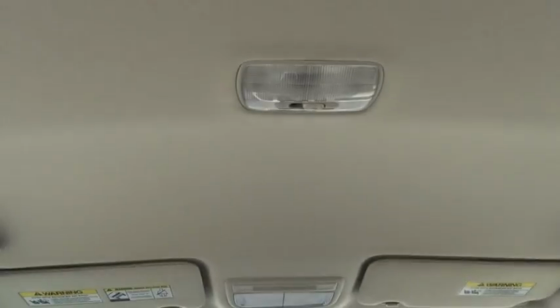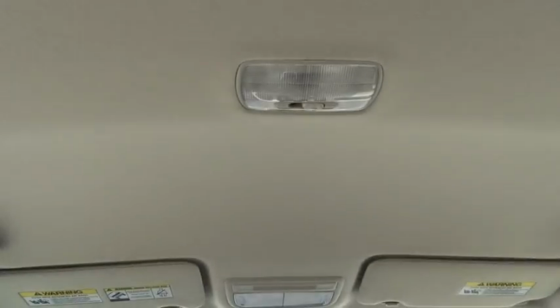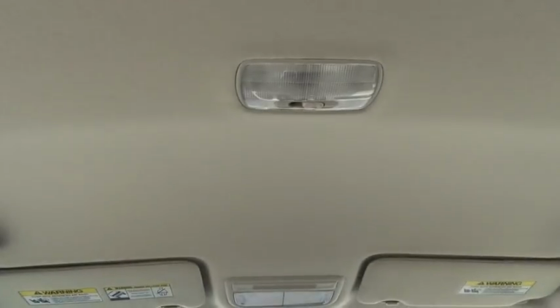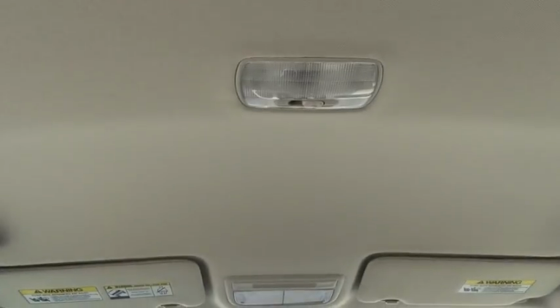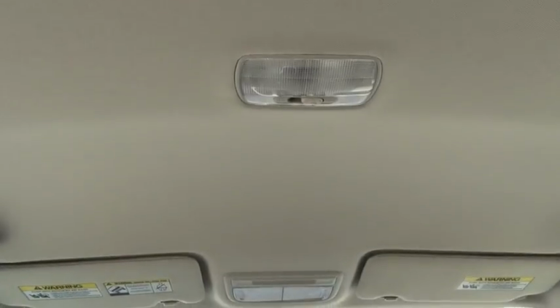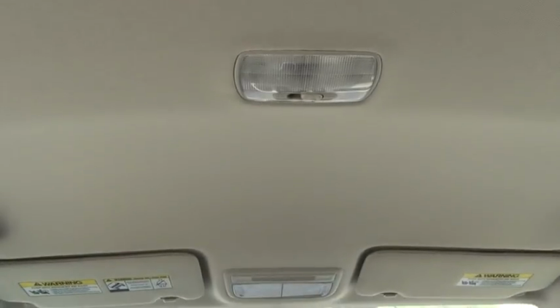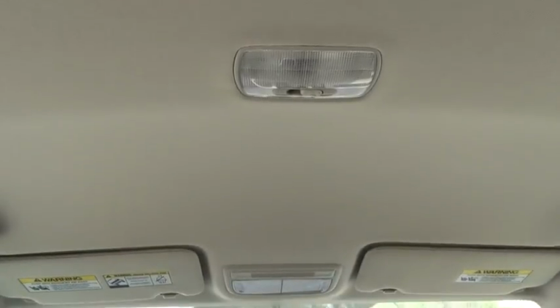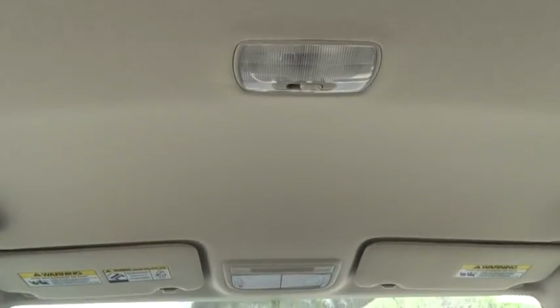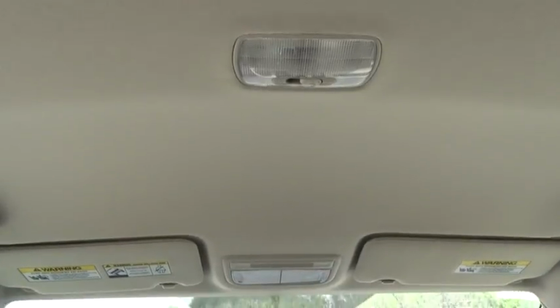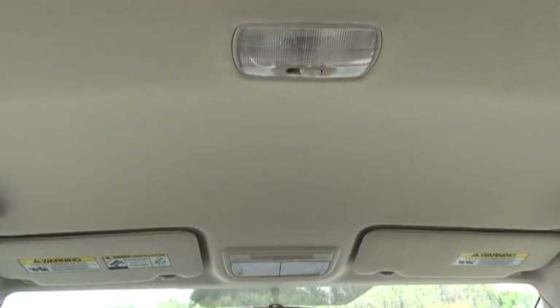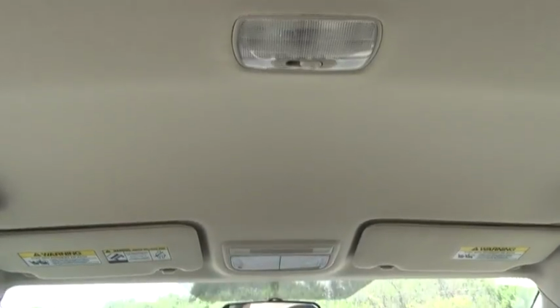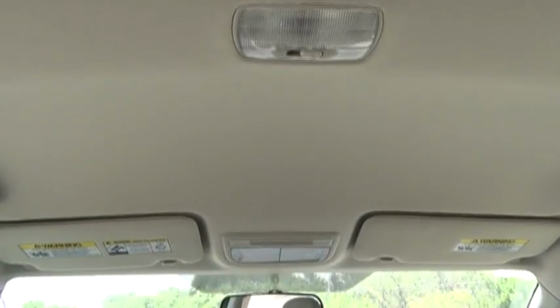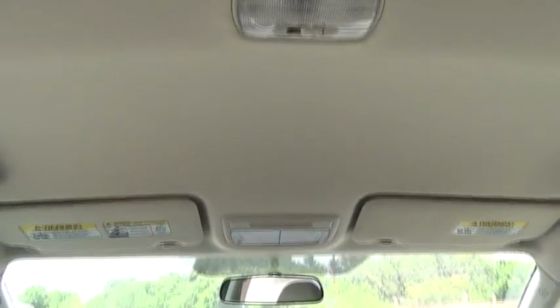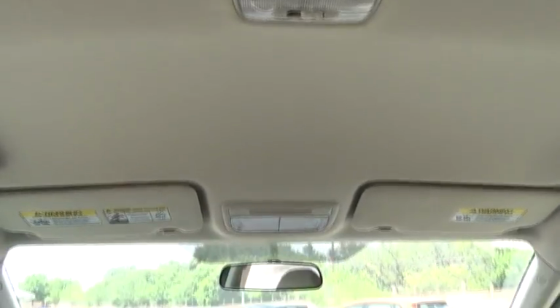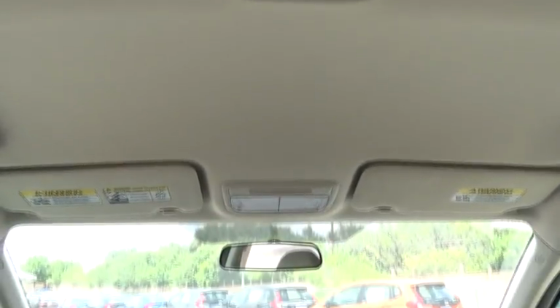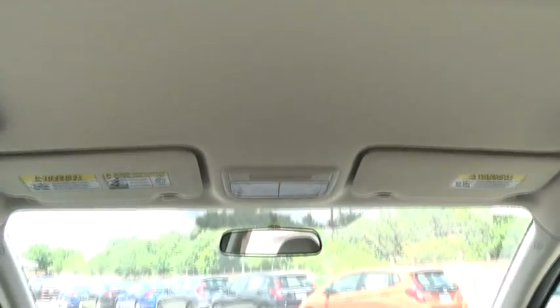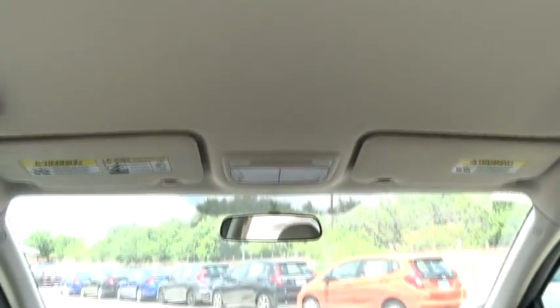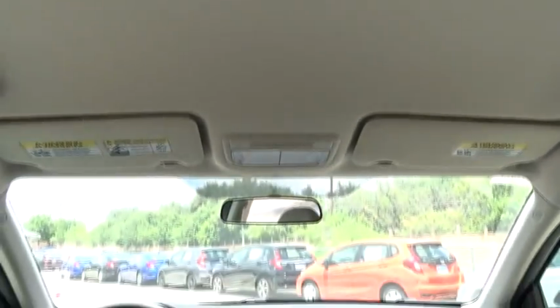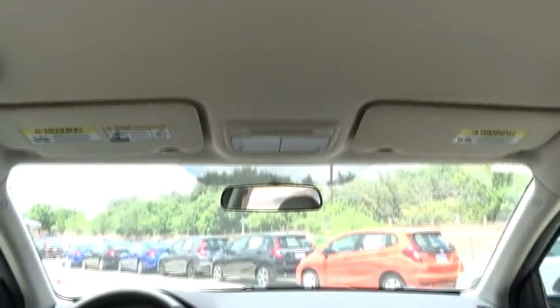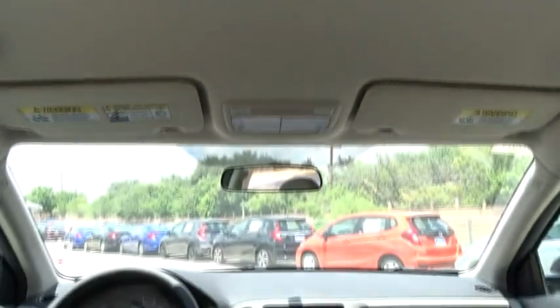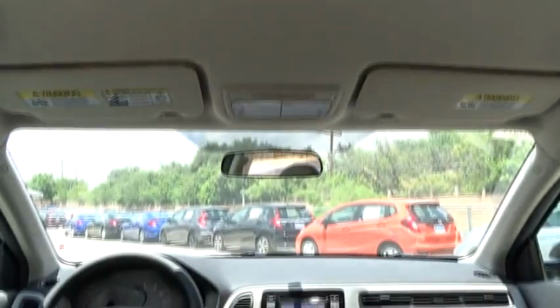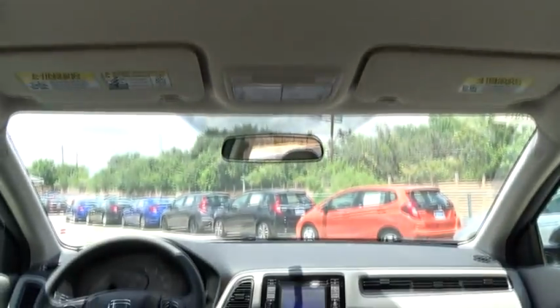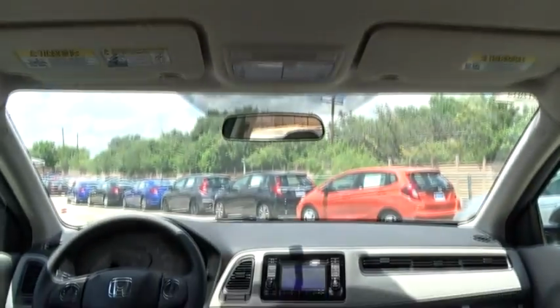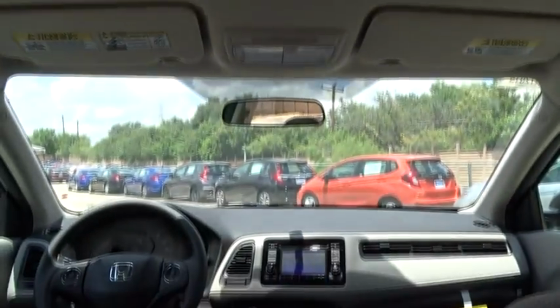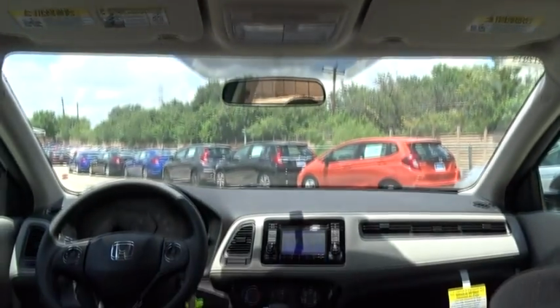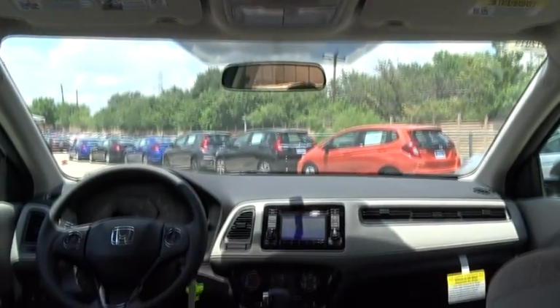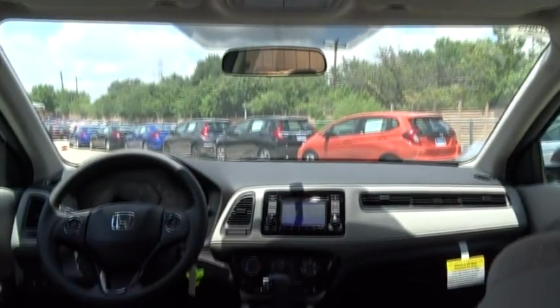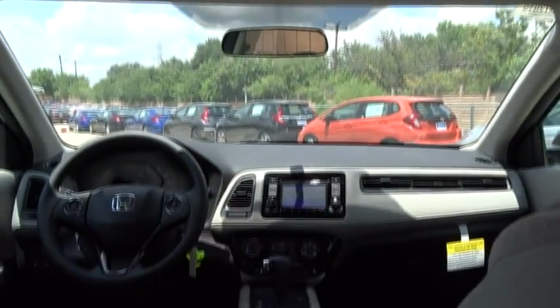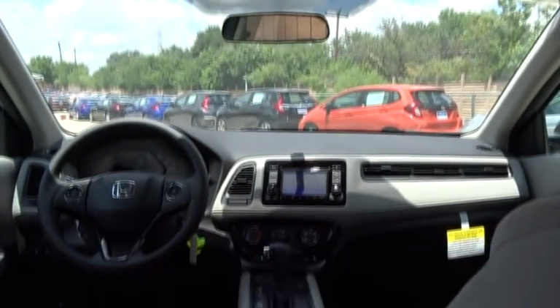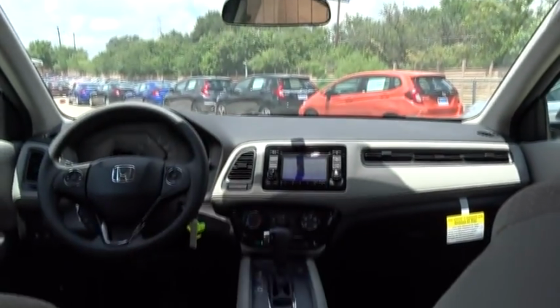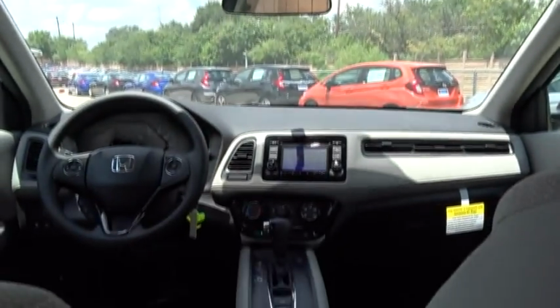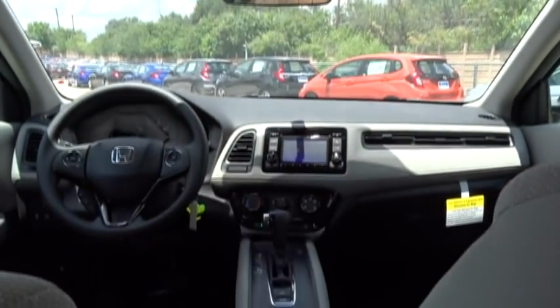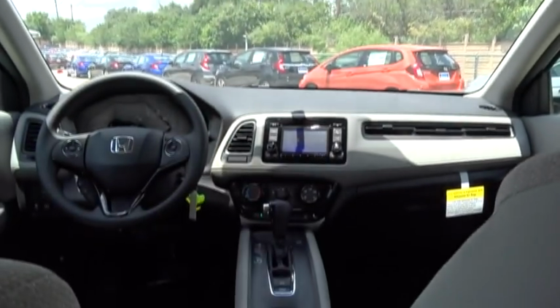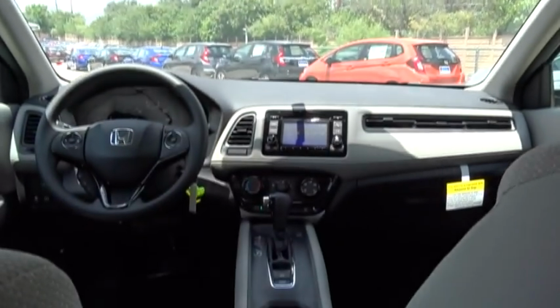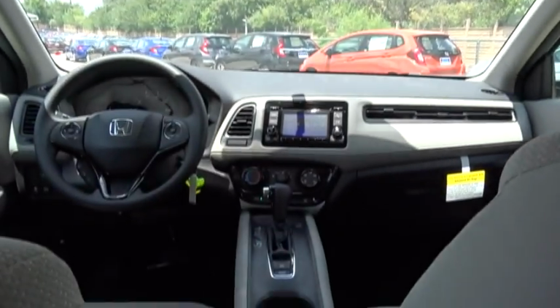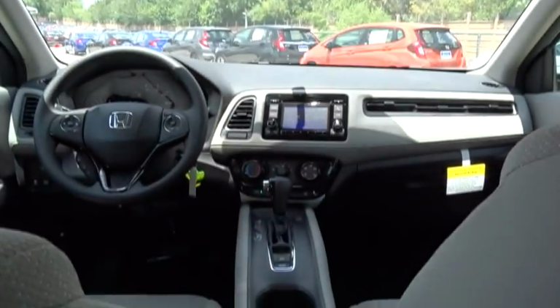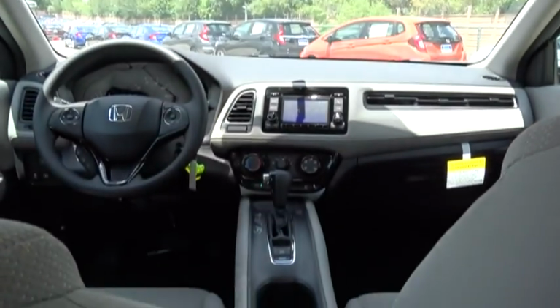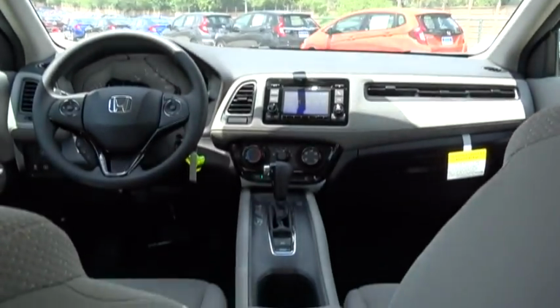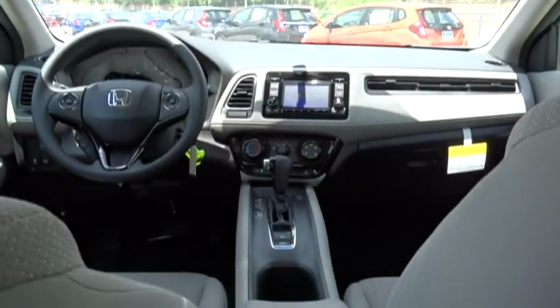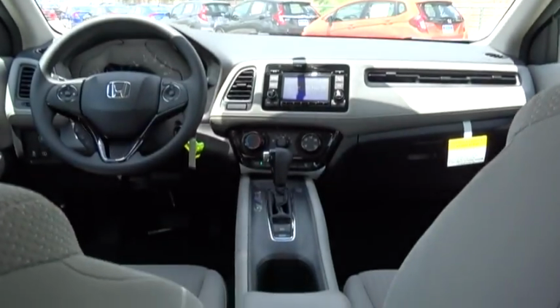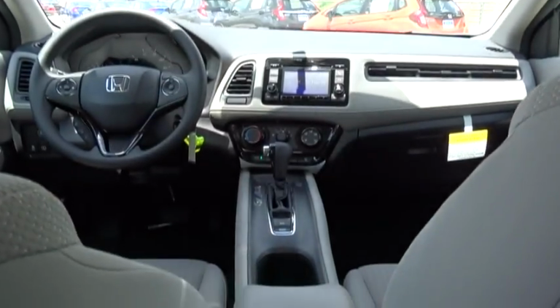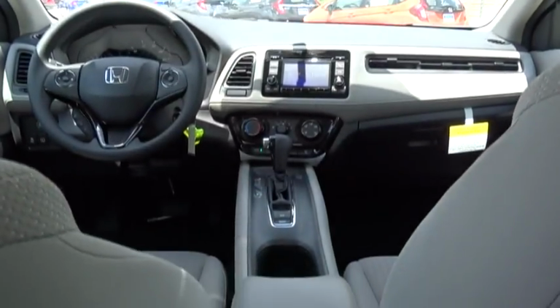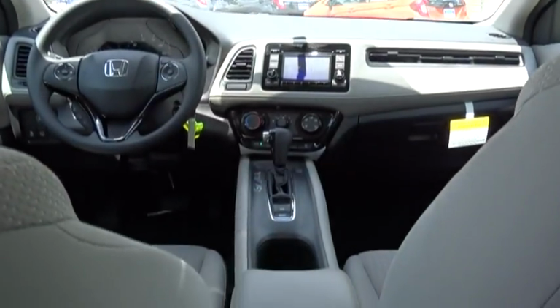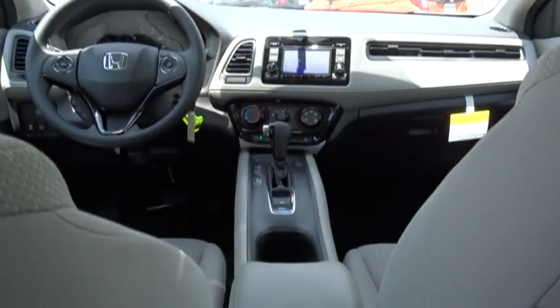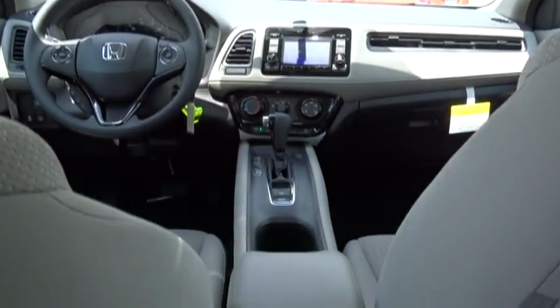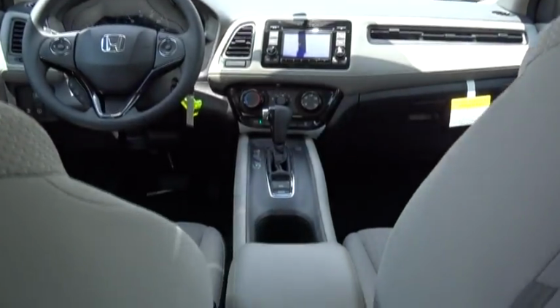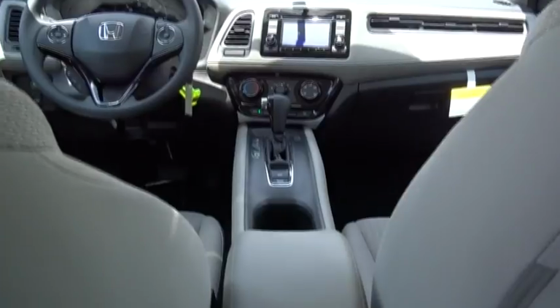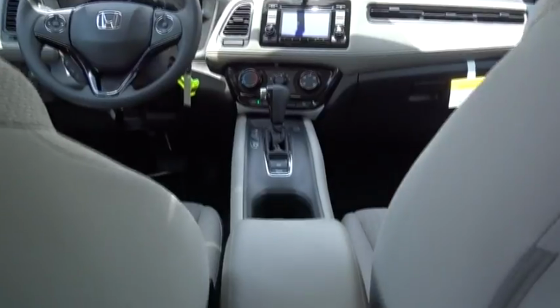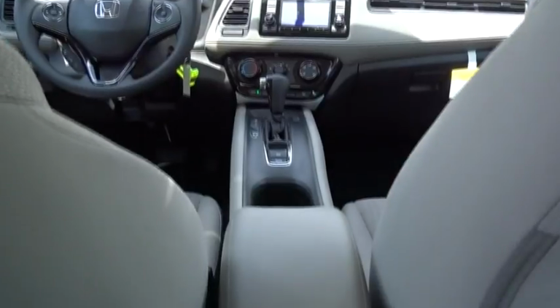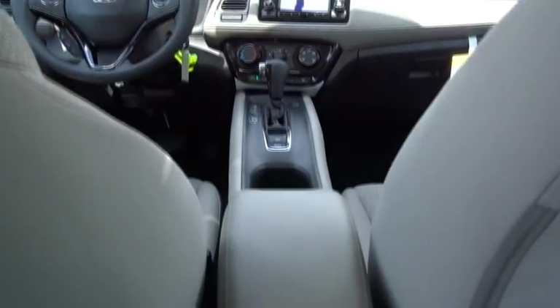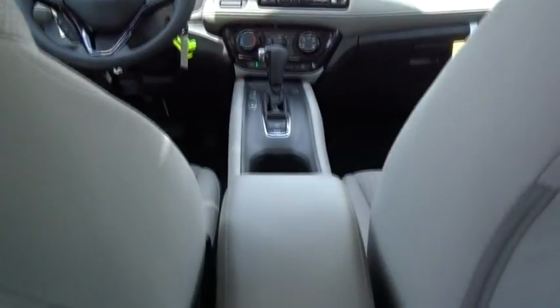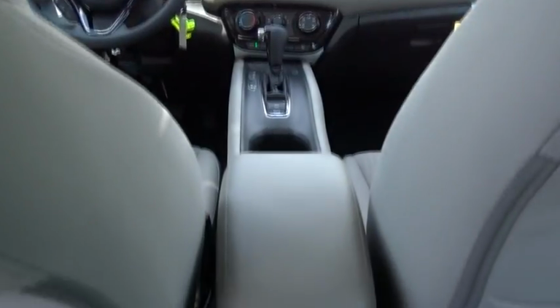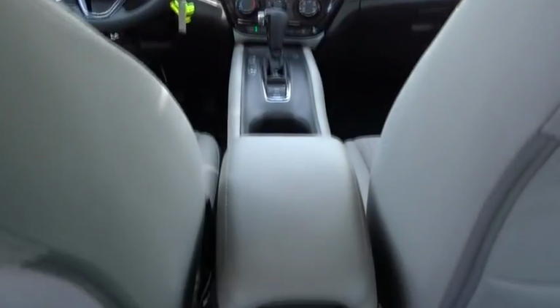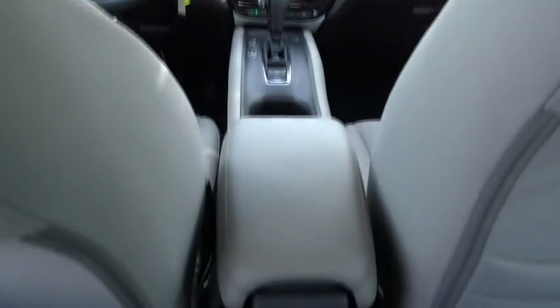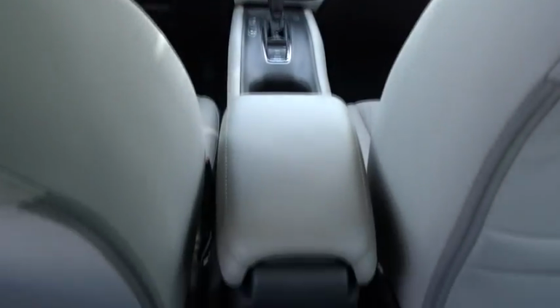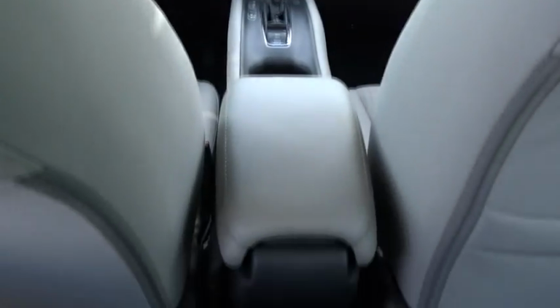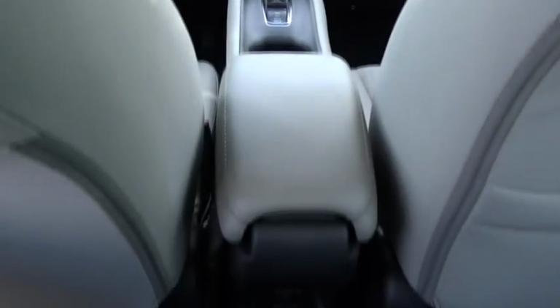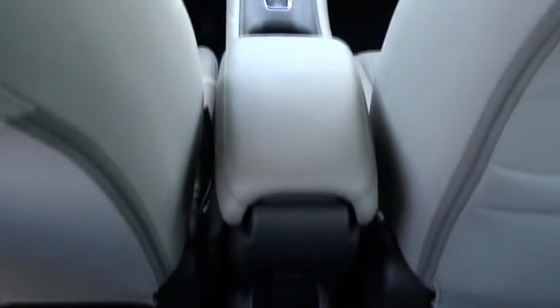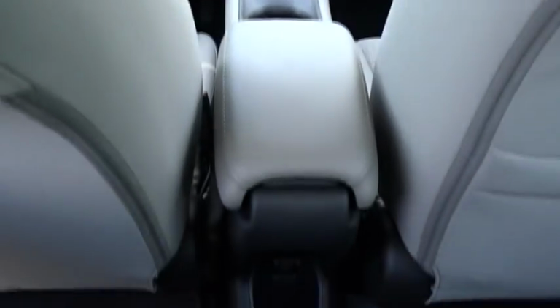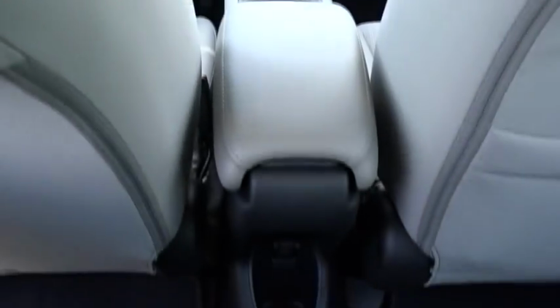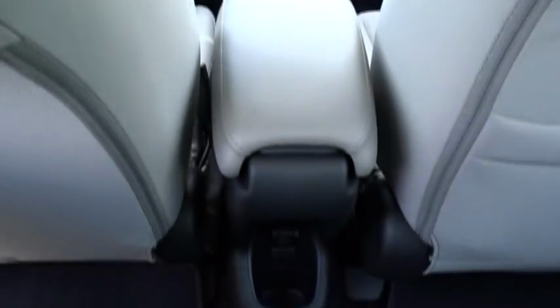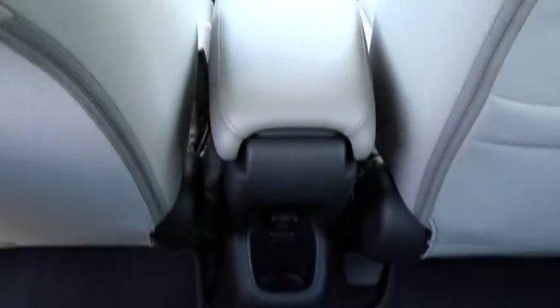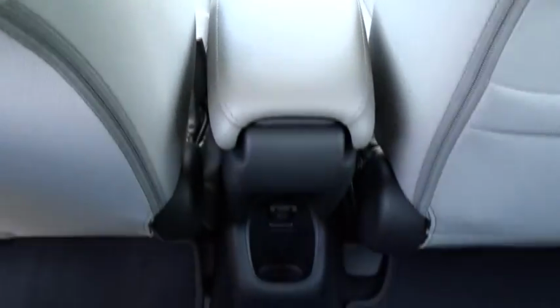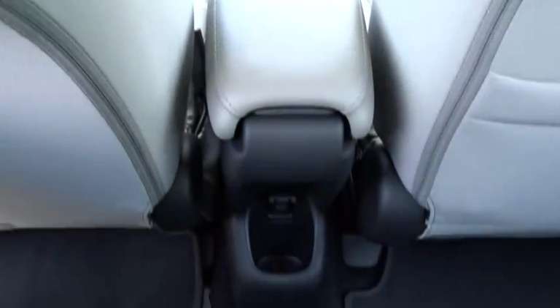Four-wheel disc brakes, AM-FM stereo radio, front-wheel drive, rear defrost, power door locks, MP3 player, CD player.